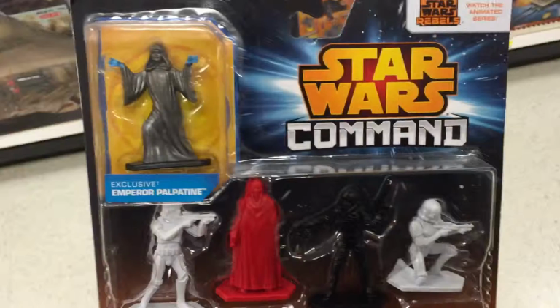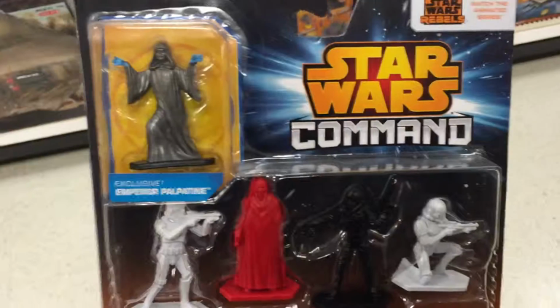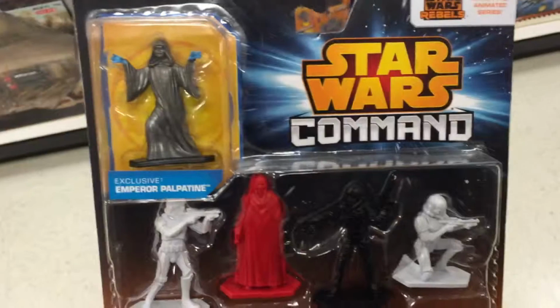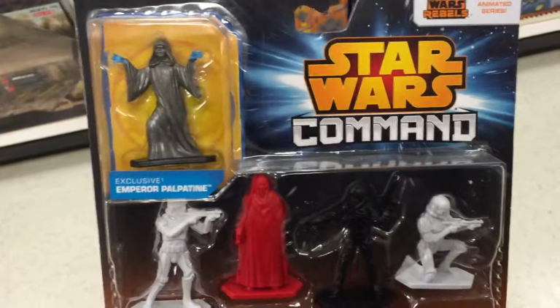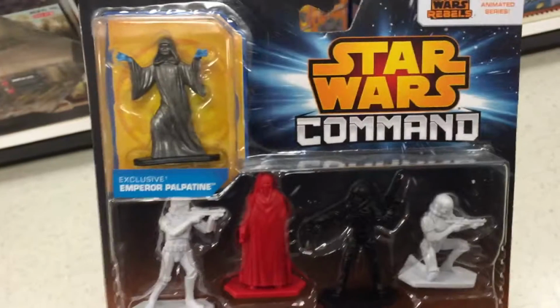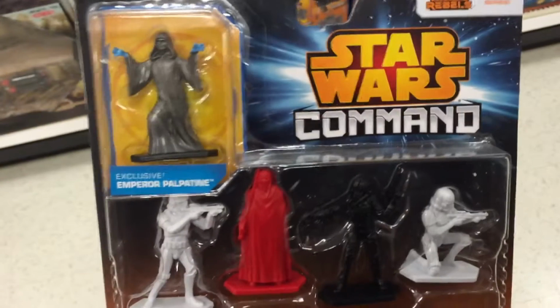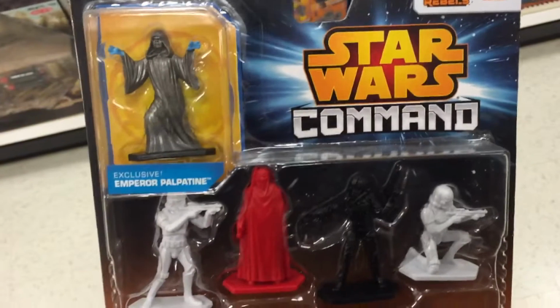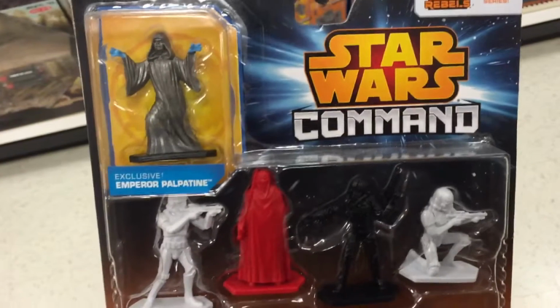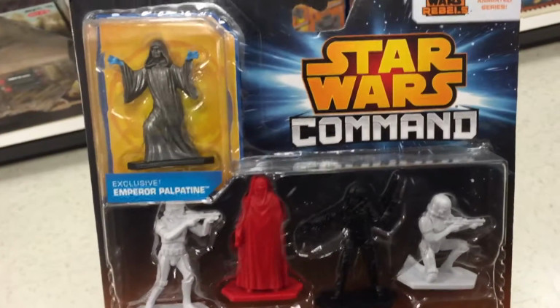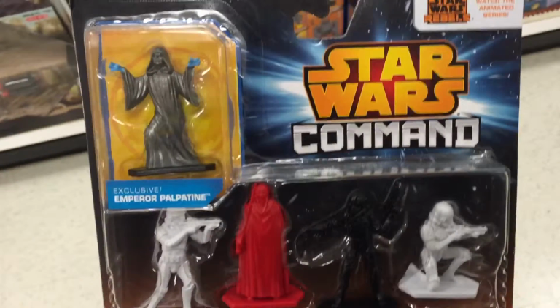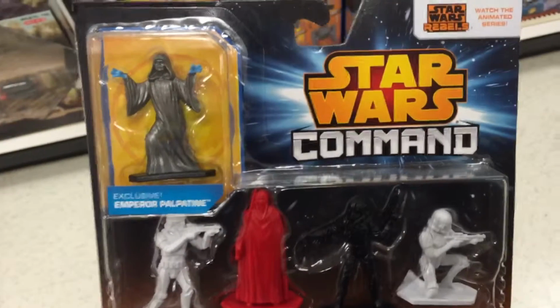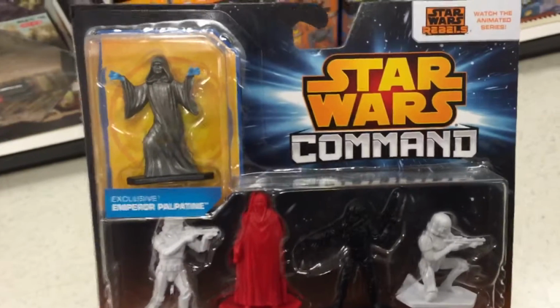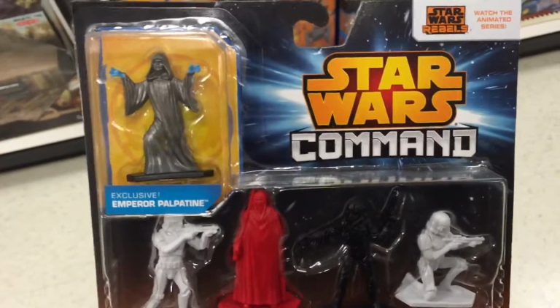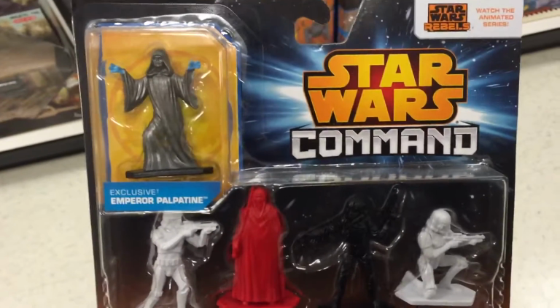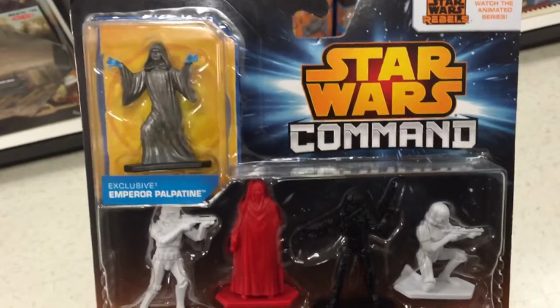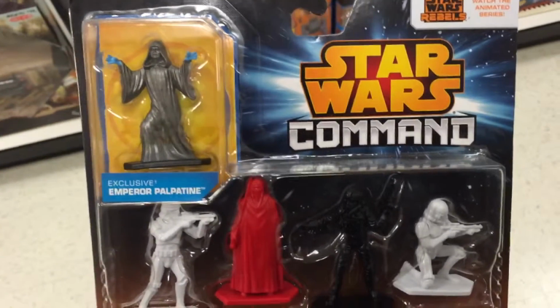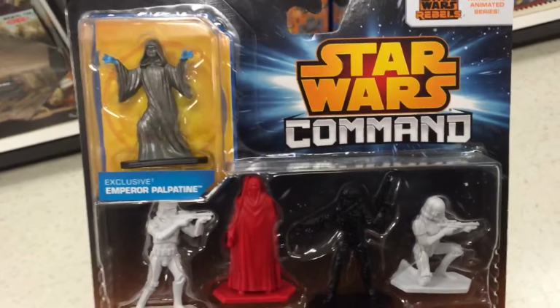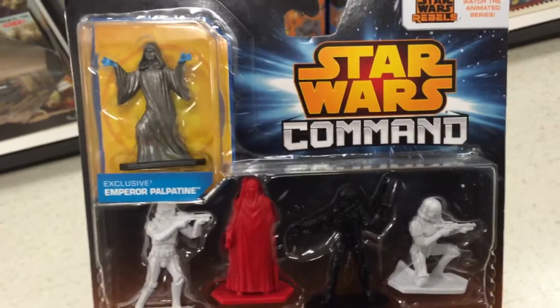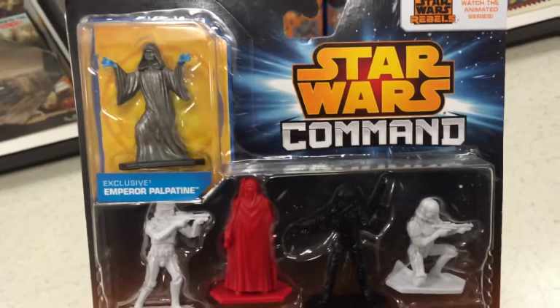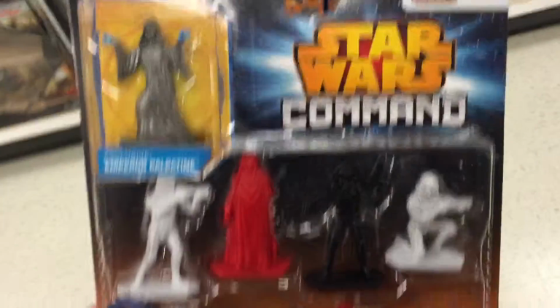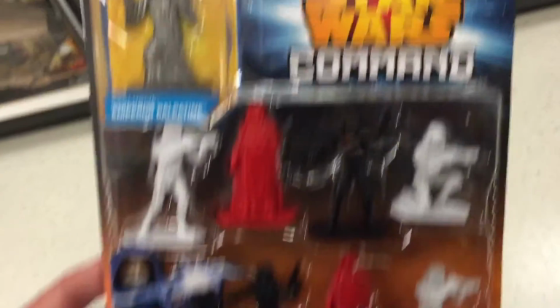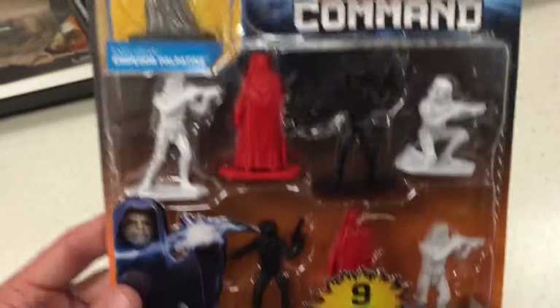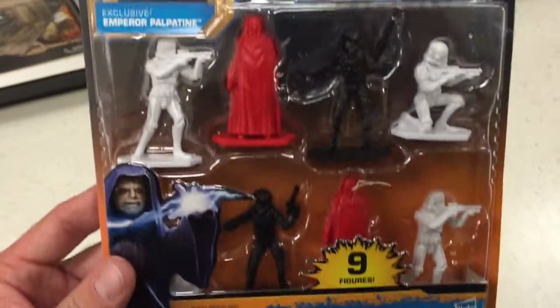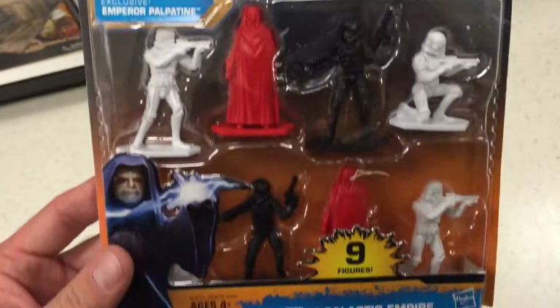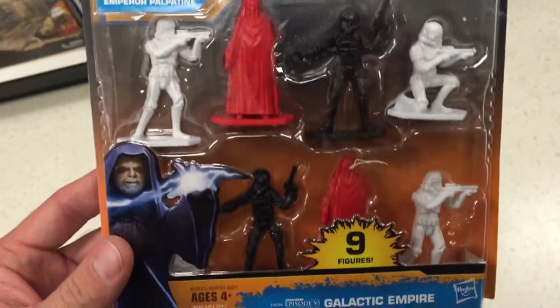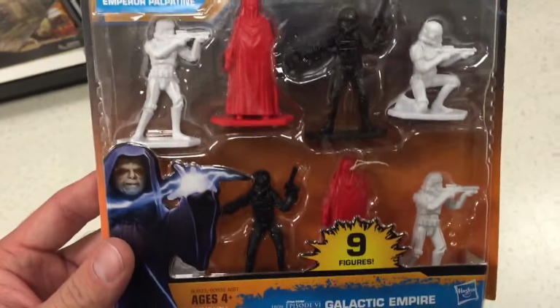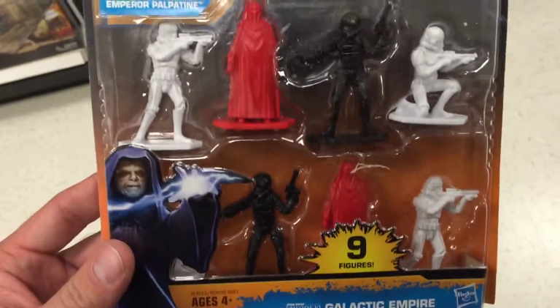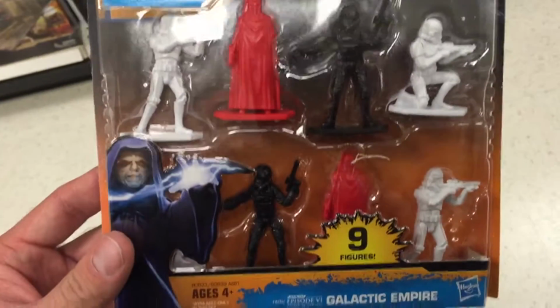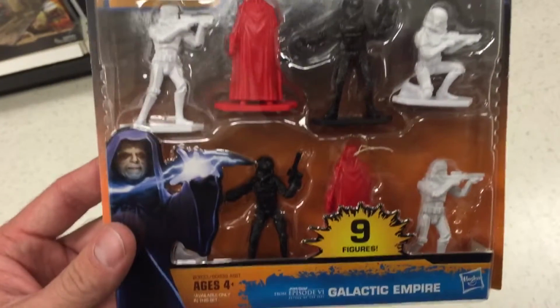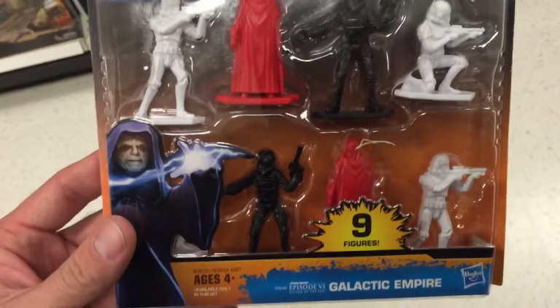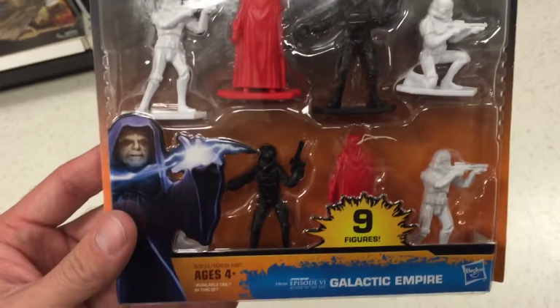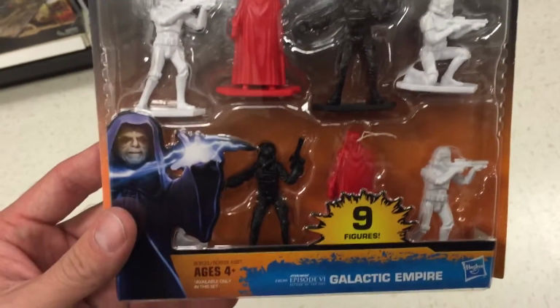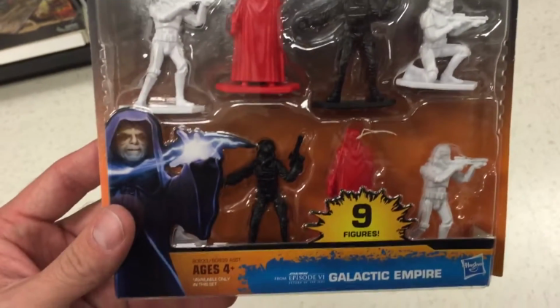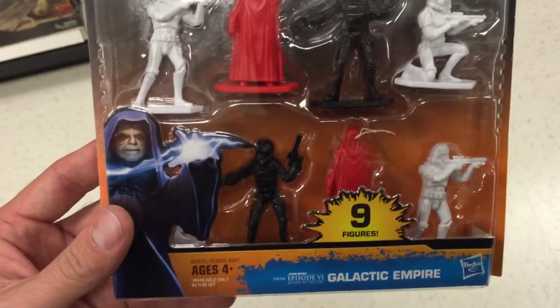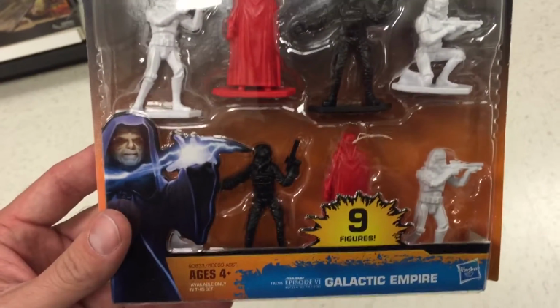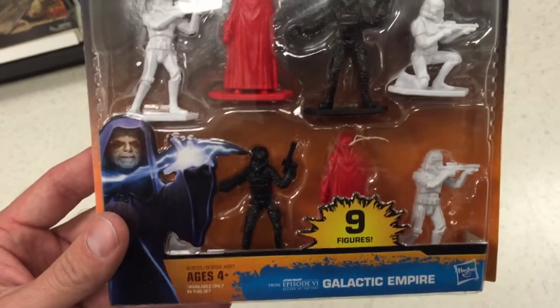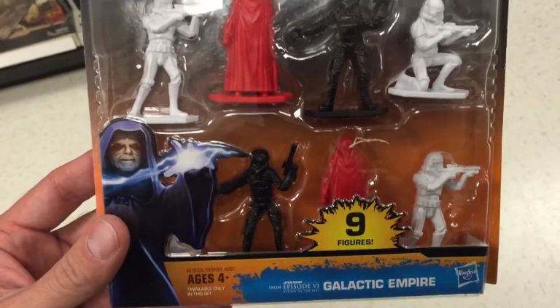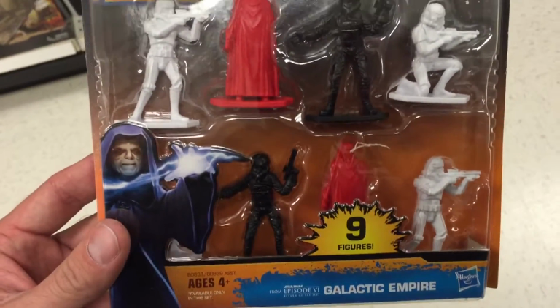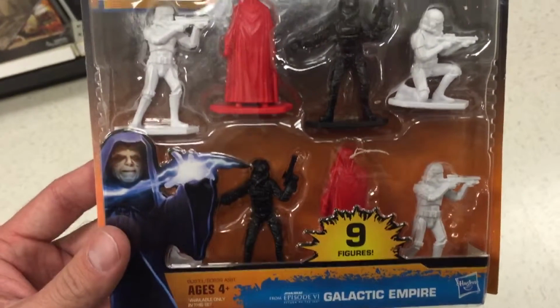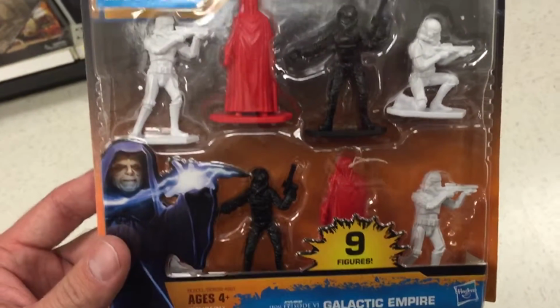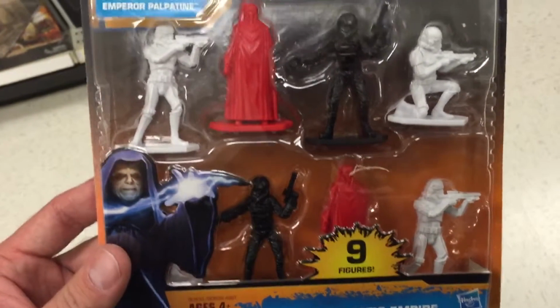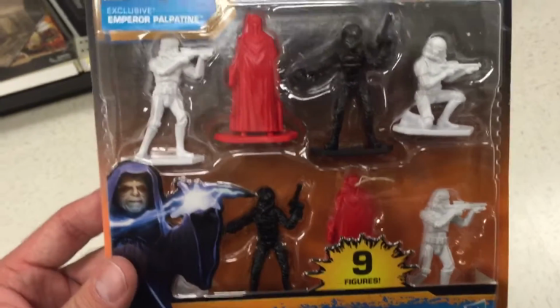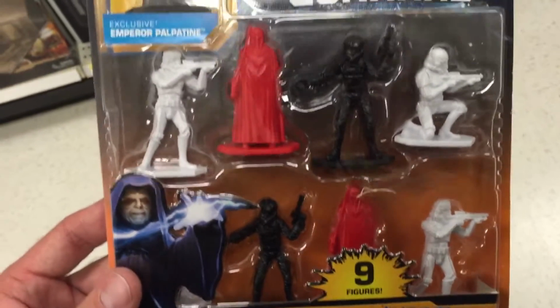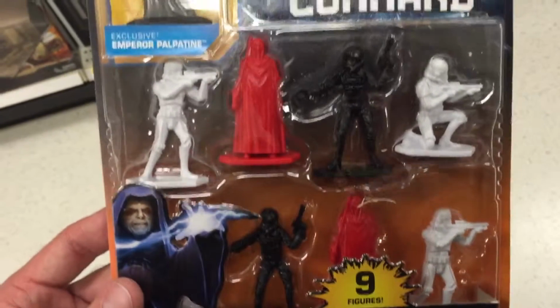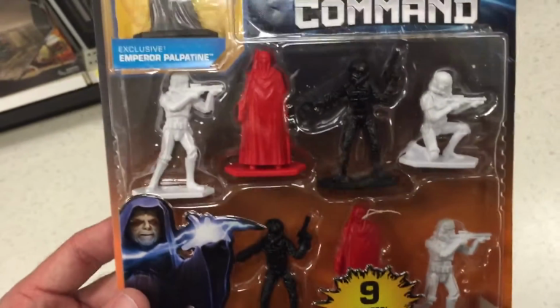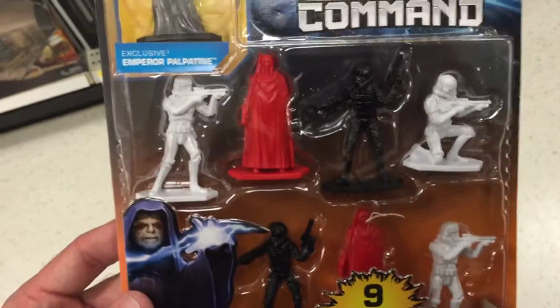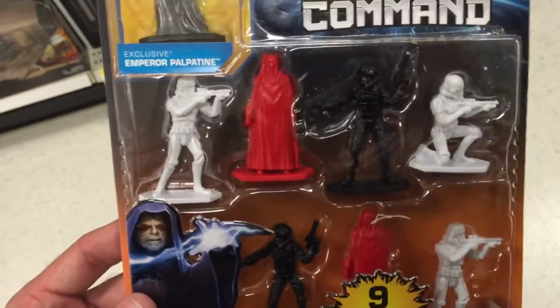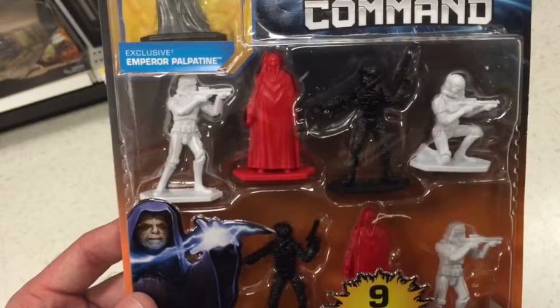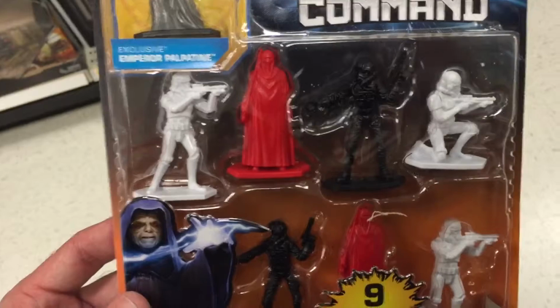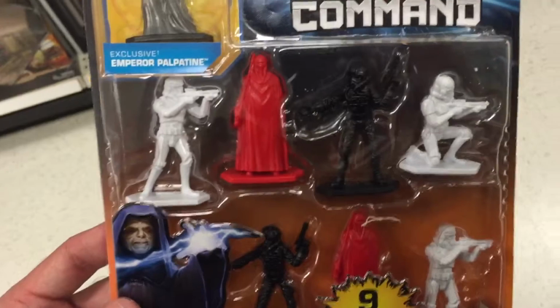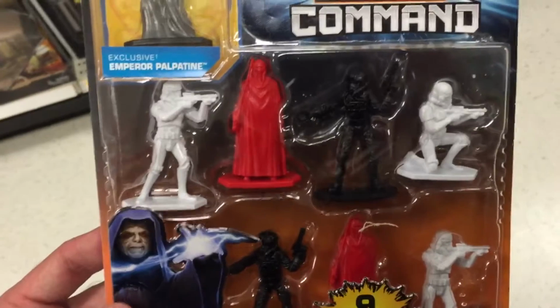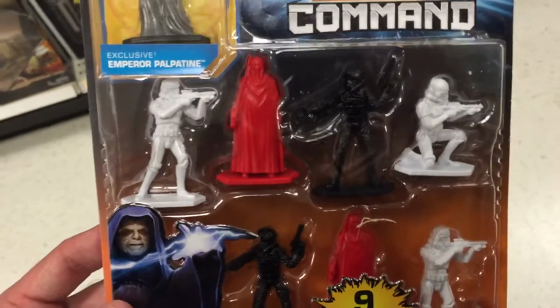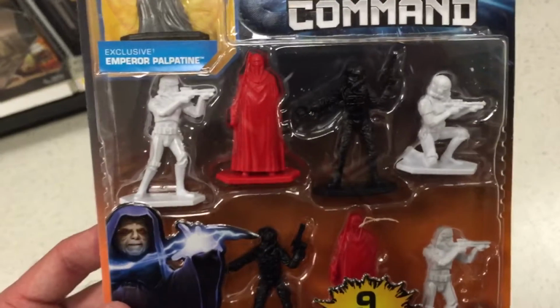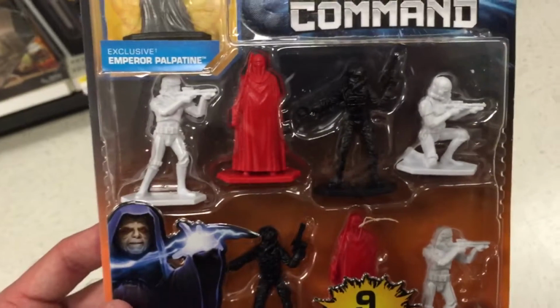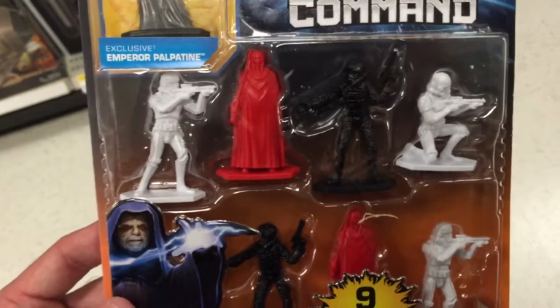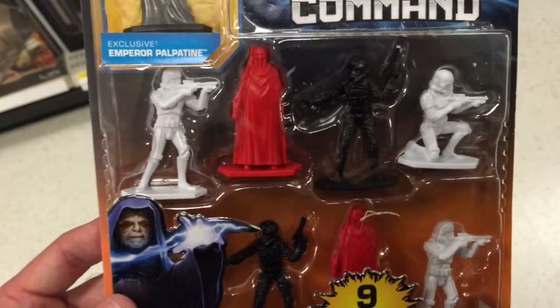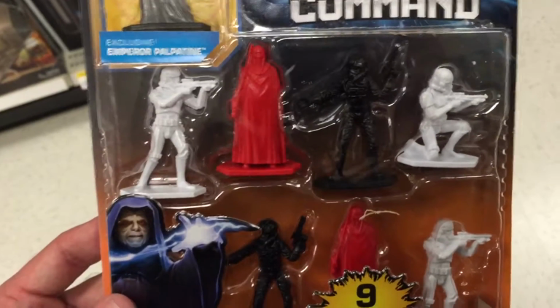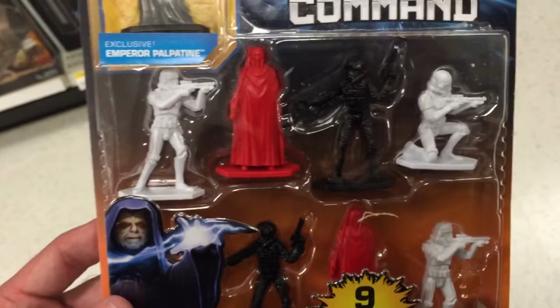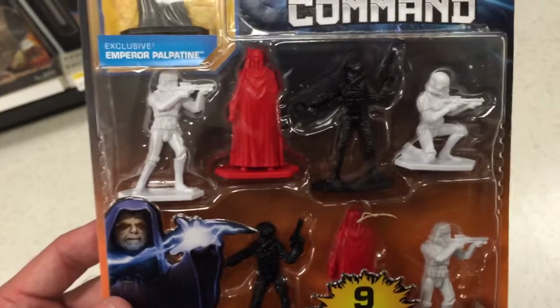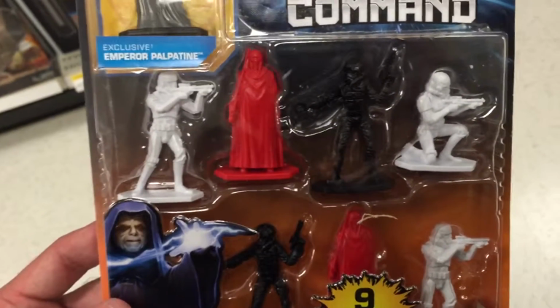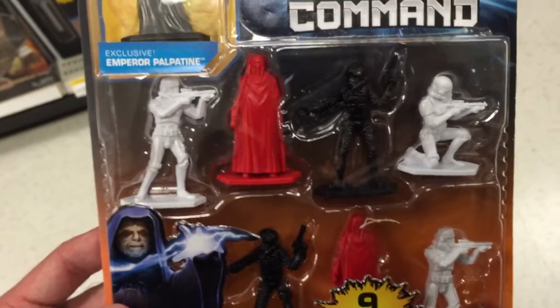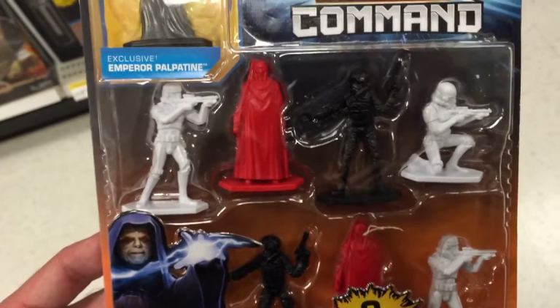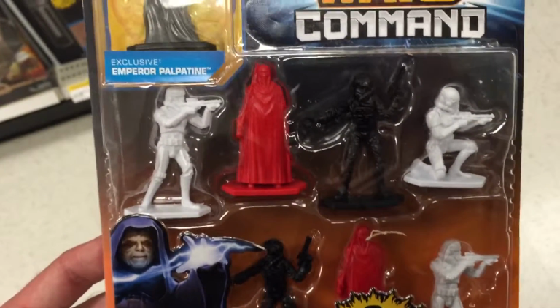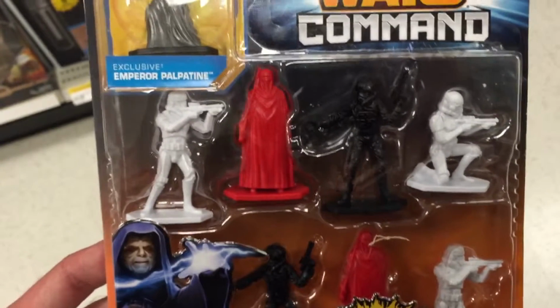Hey guys, welcome back to Topshop Toys. Check this out from Star Wars Command. Here's another one. This is the Galactic Empire. So this is nine figures.